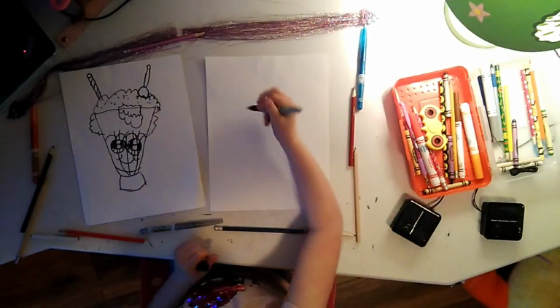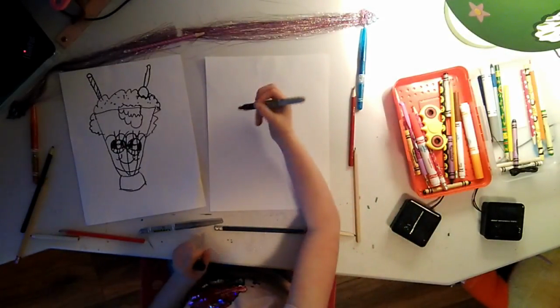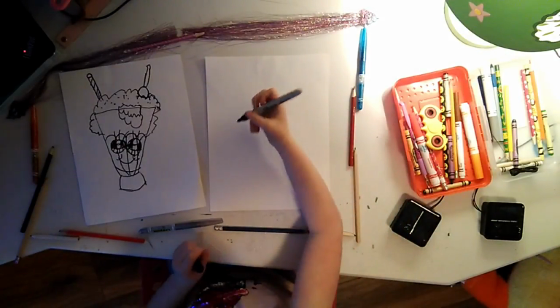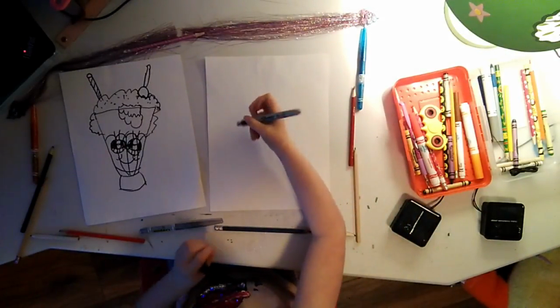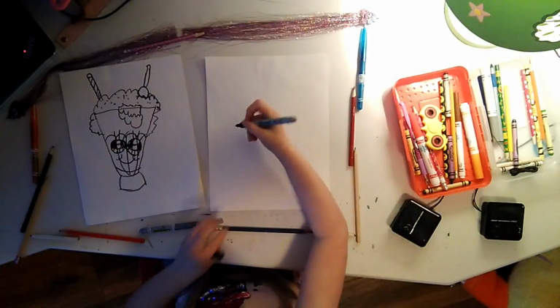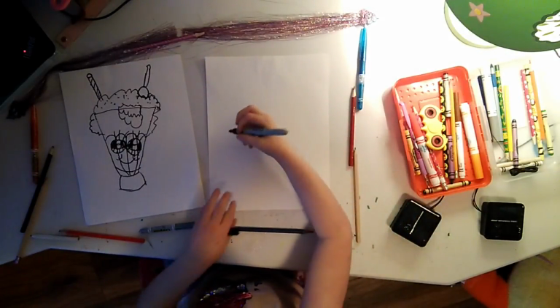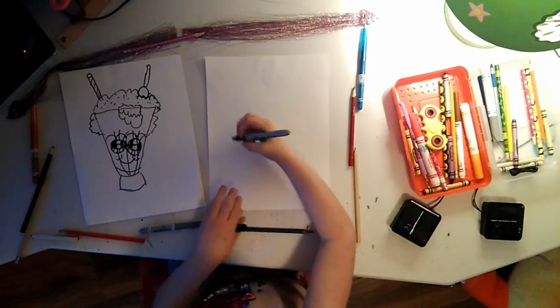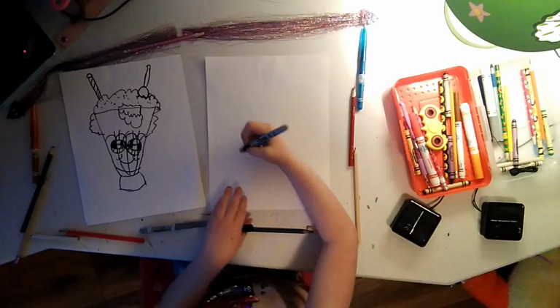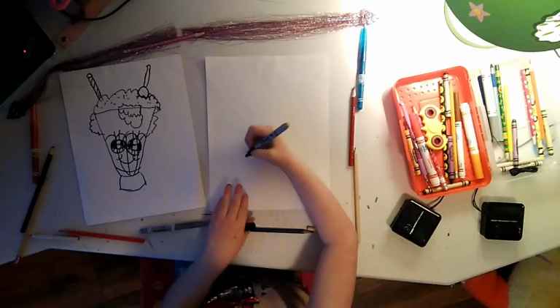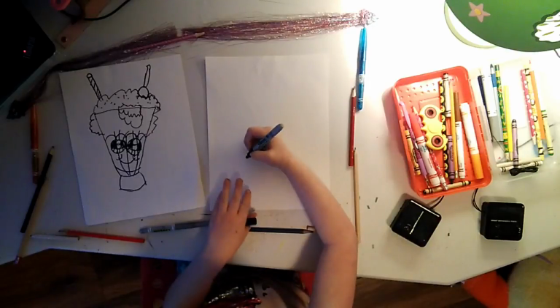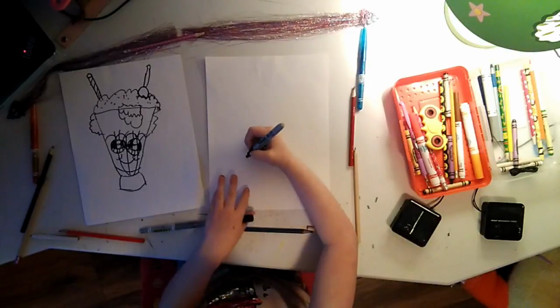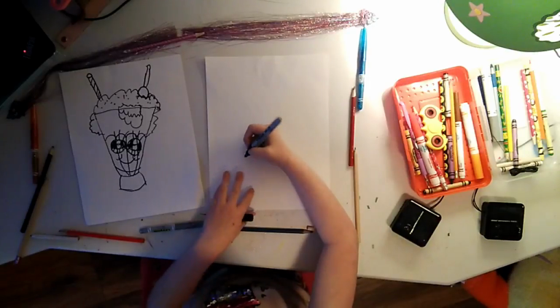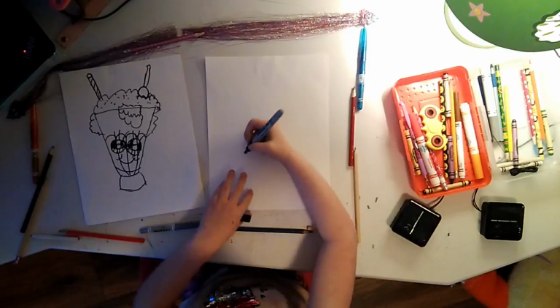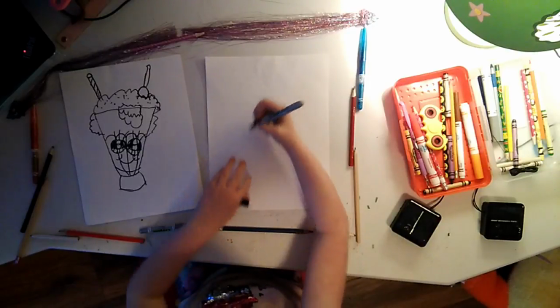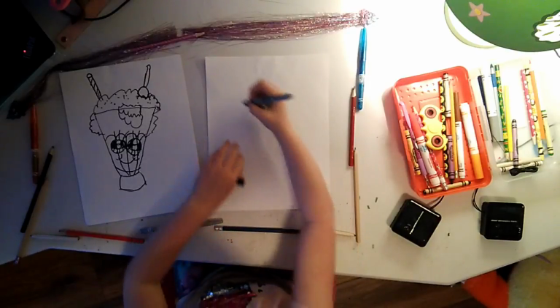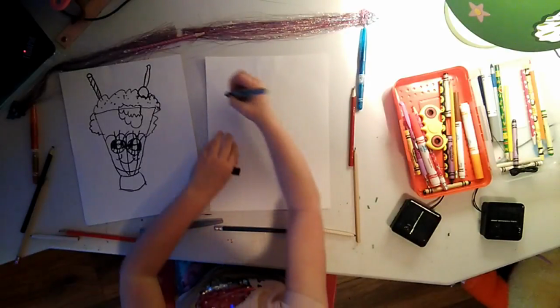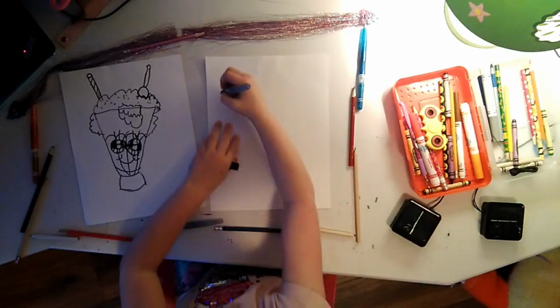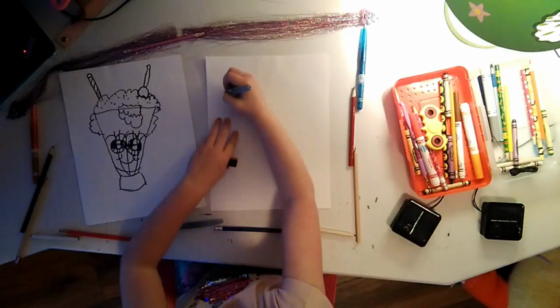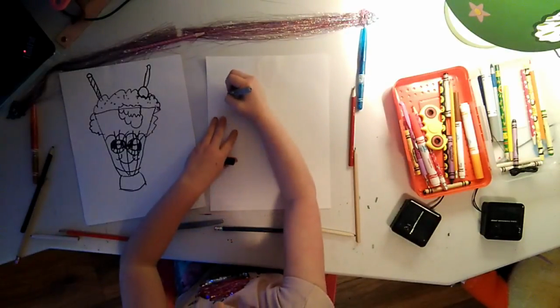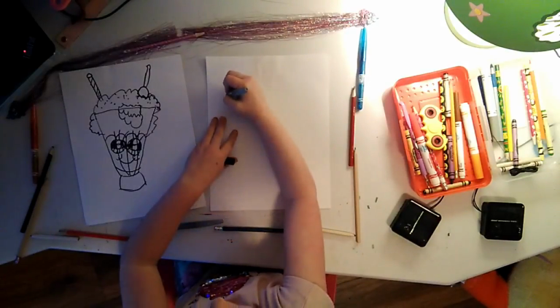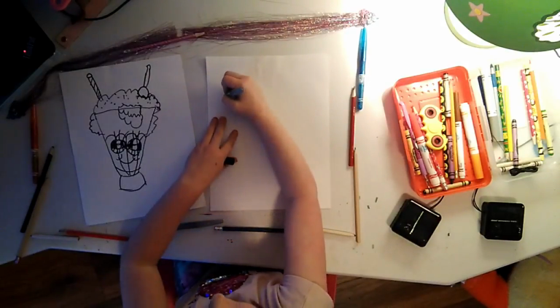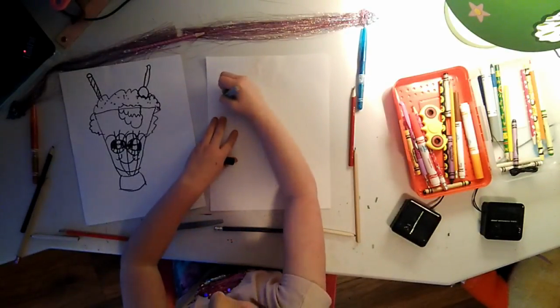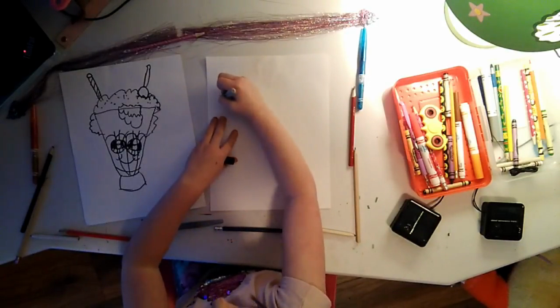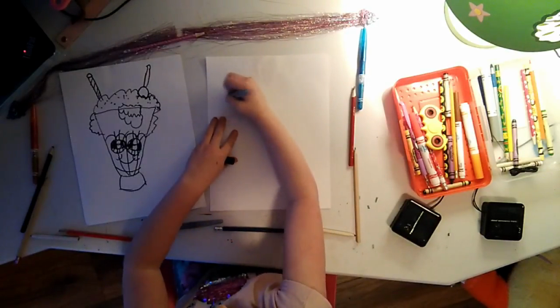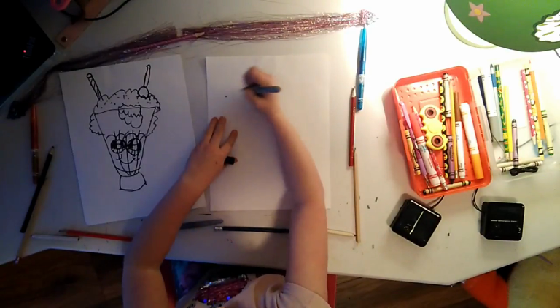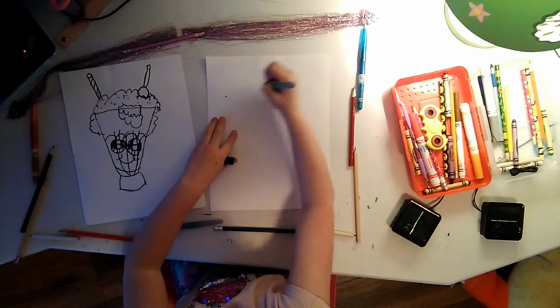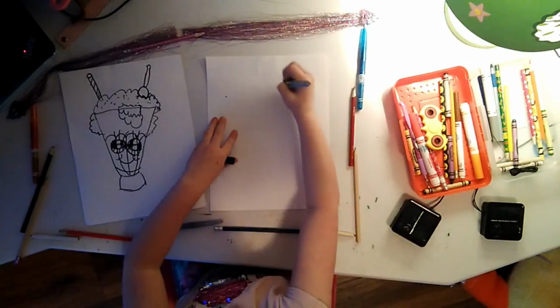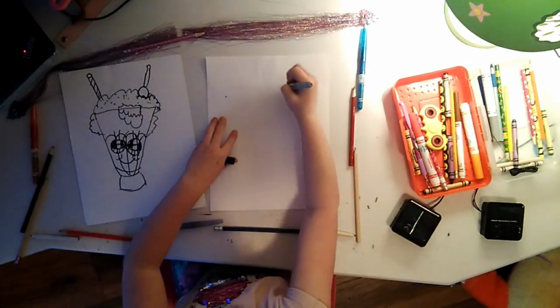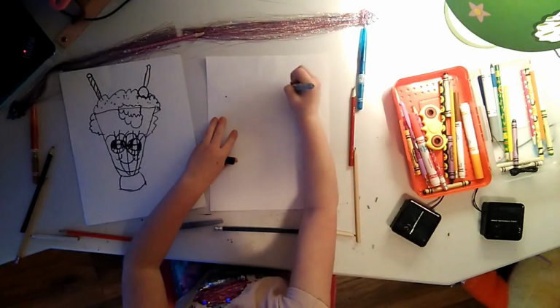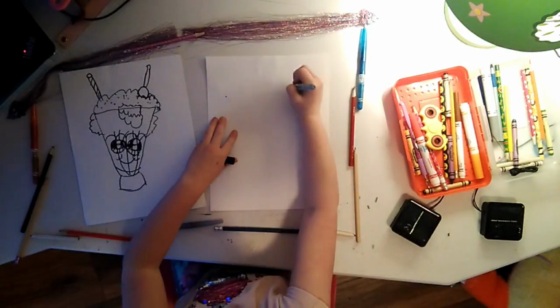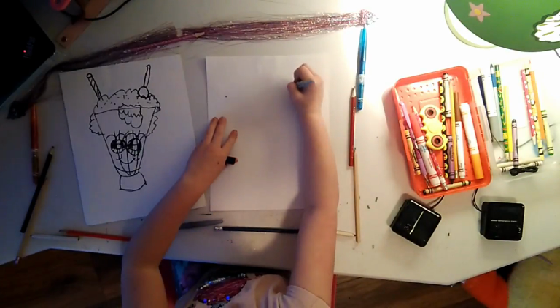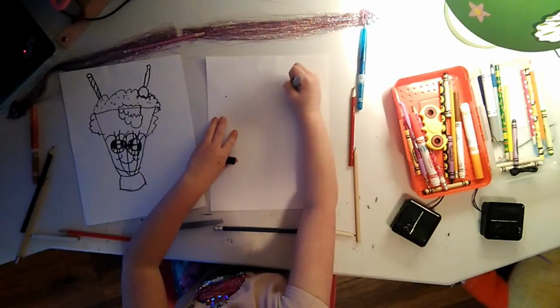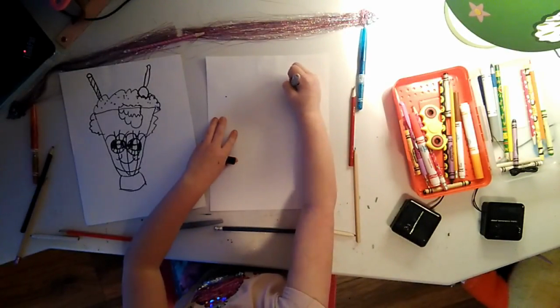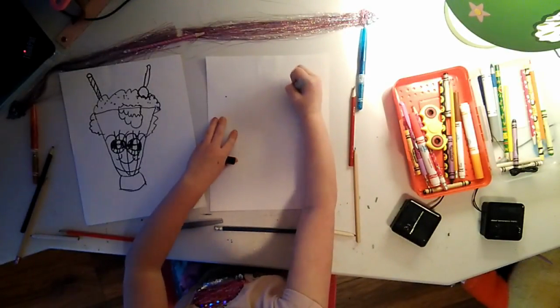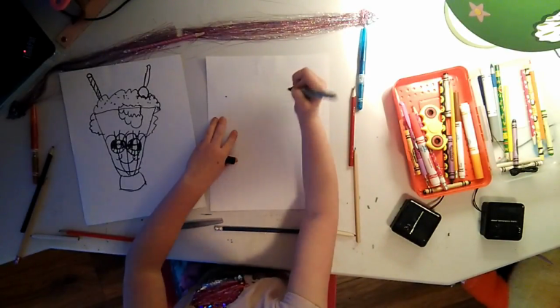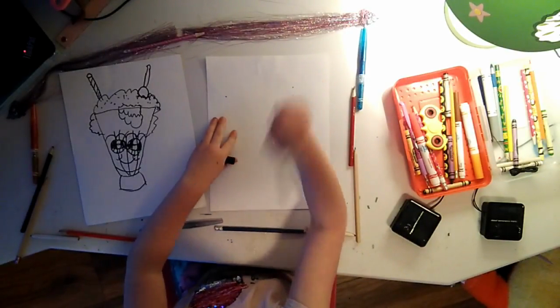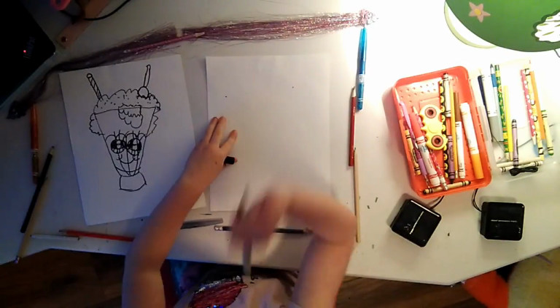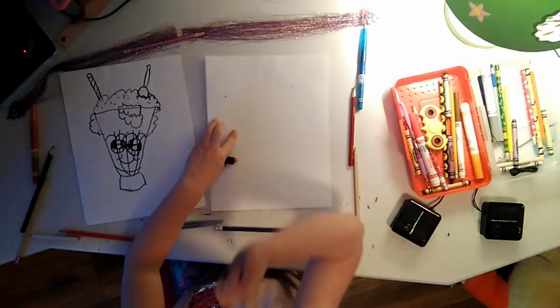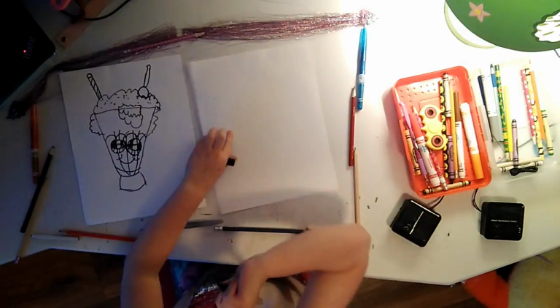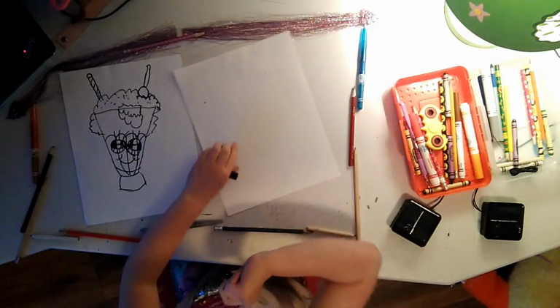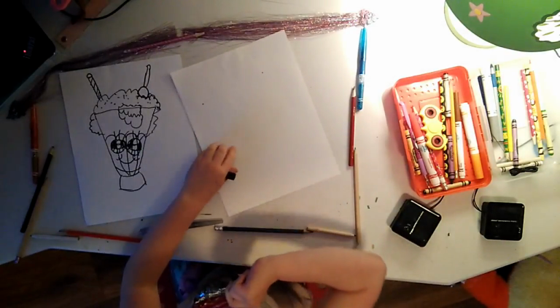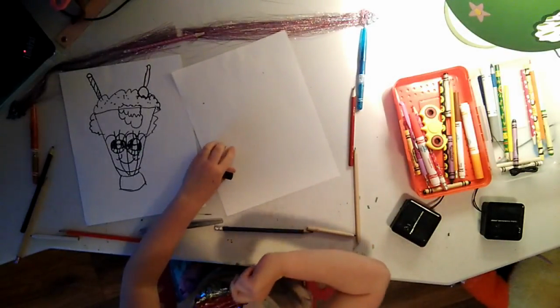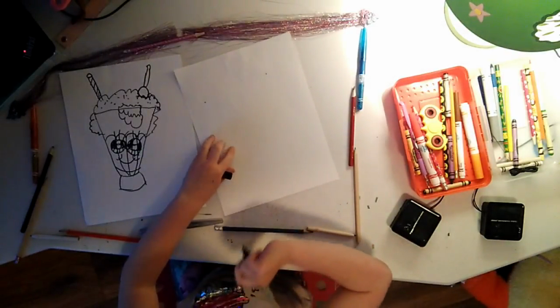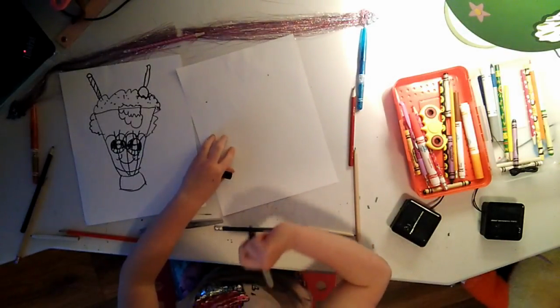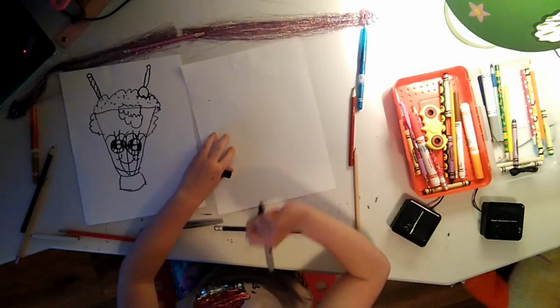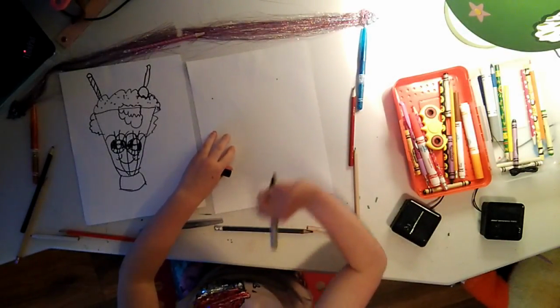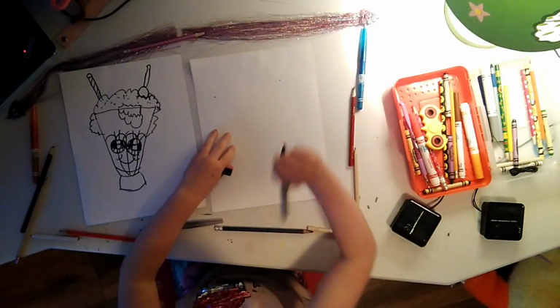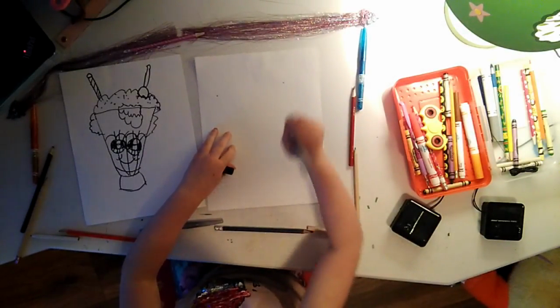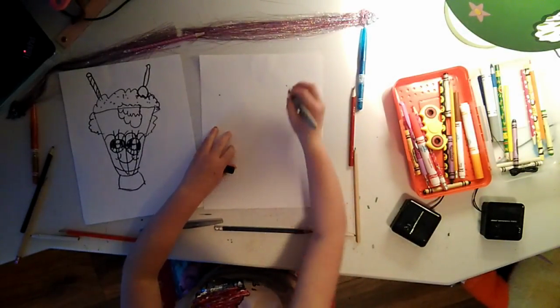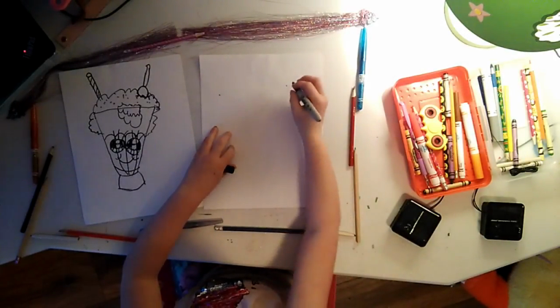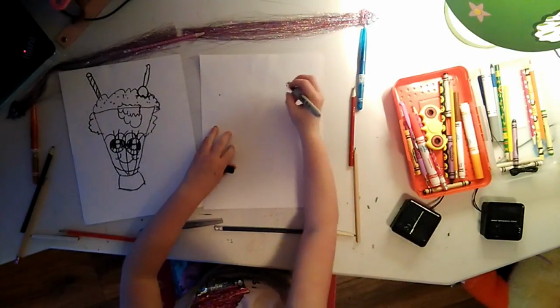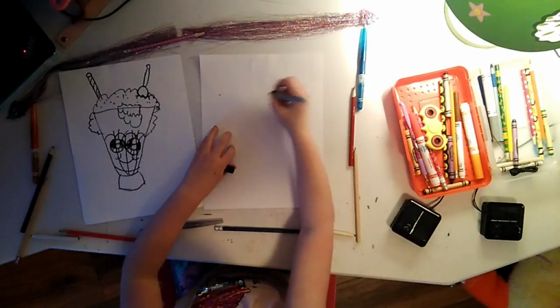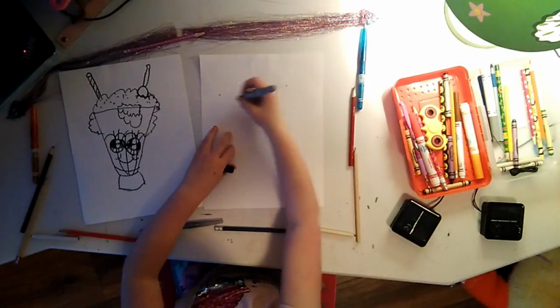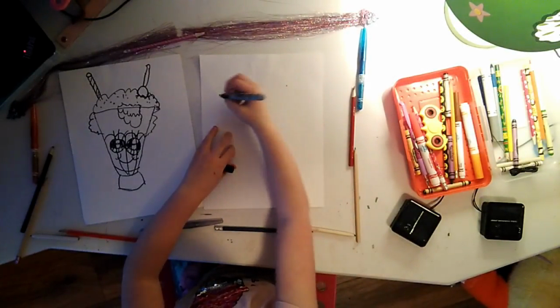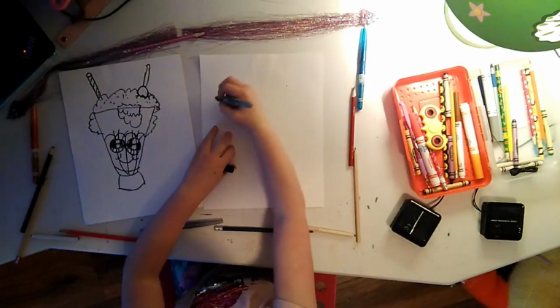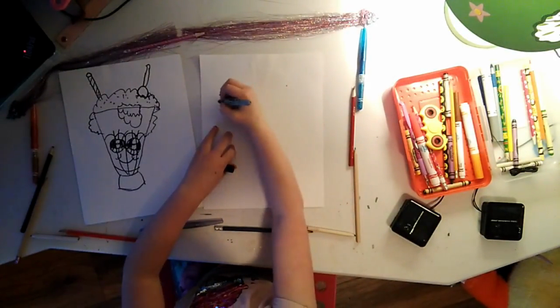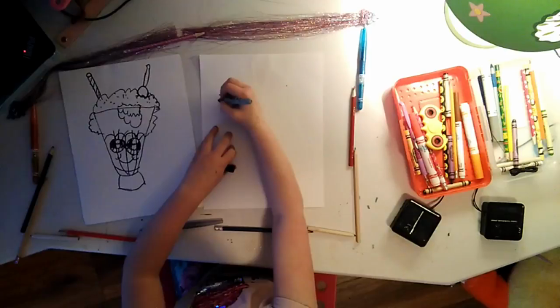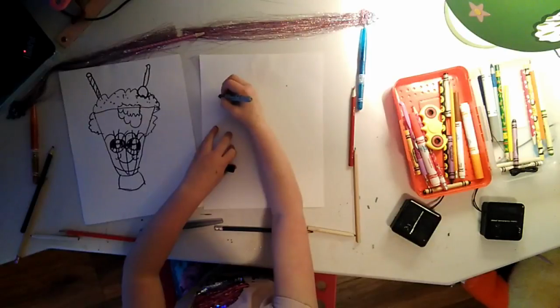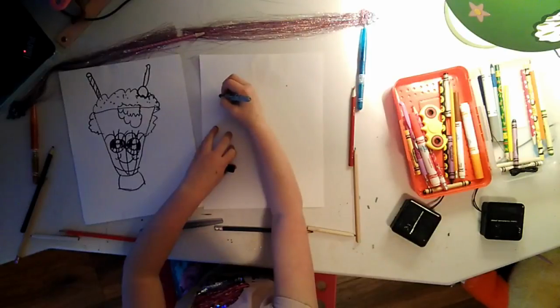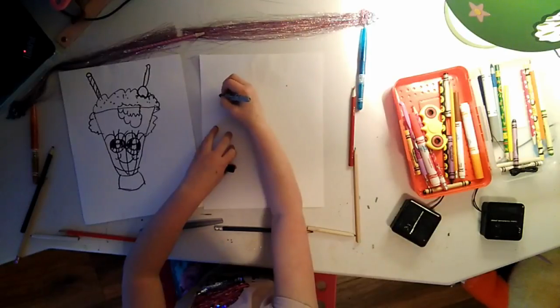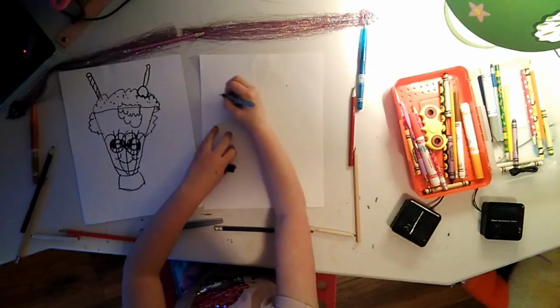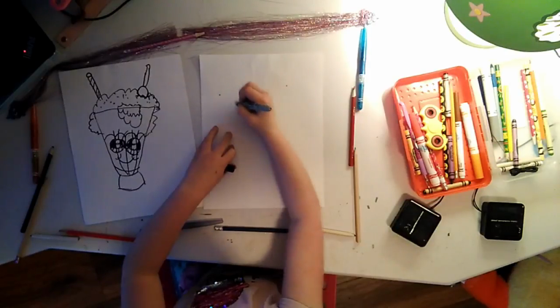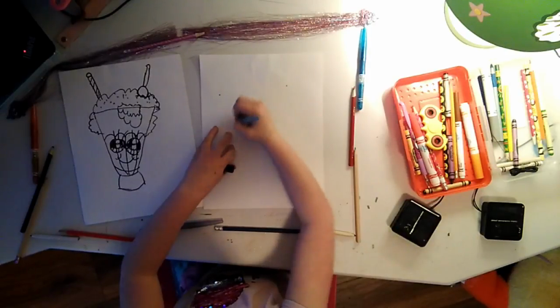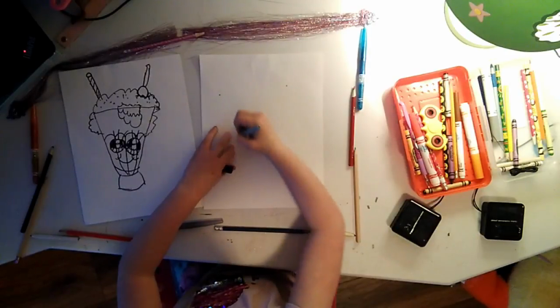Hello, my name is Sammy. We're drawing a milkshake today and I love art.